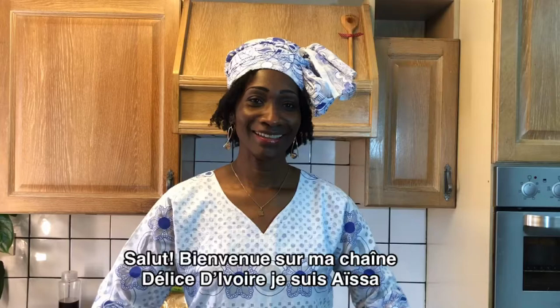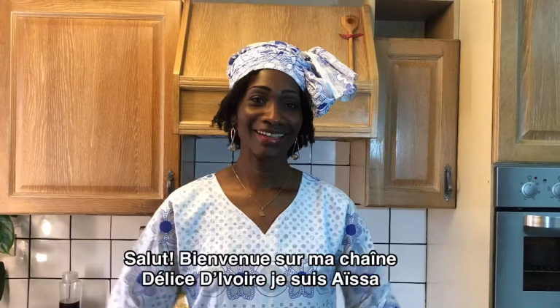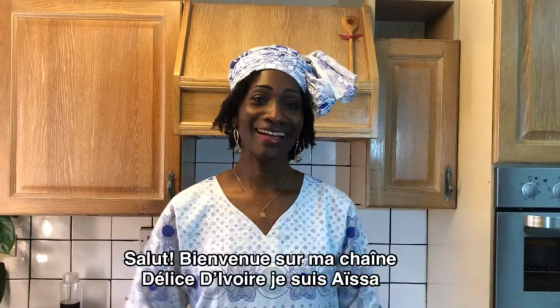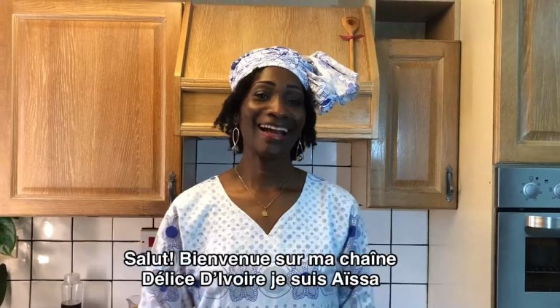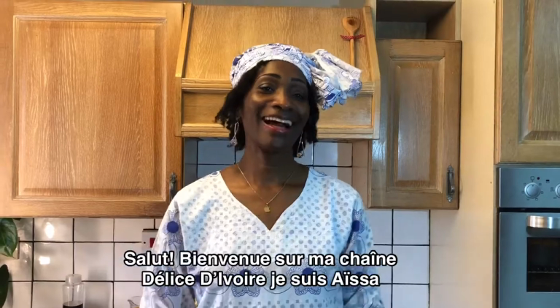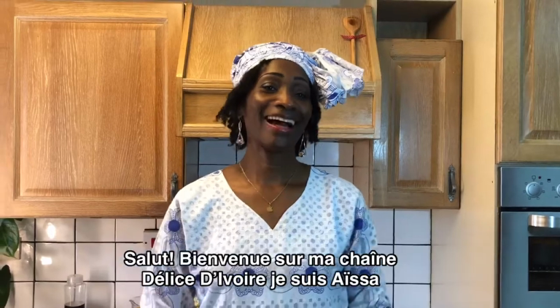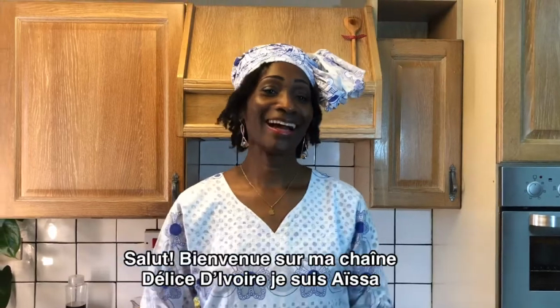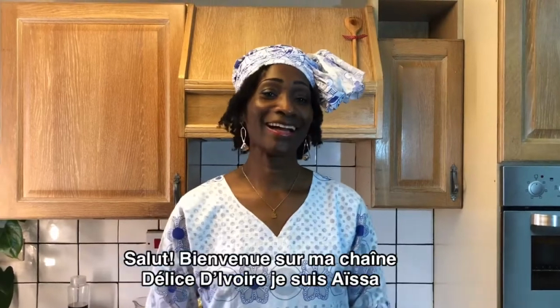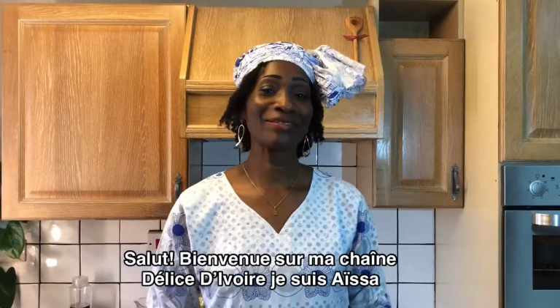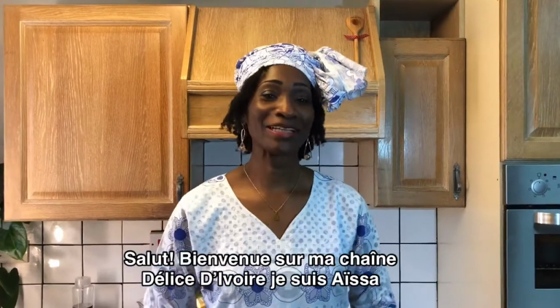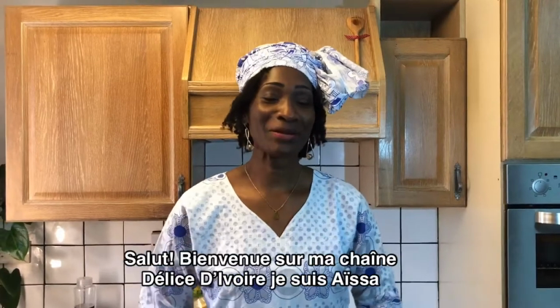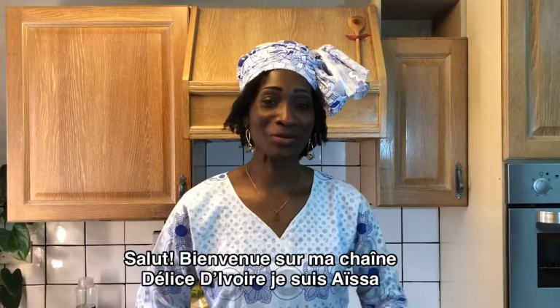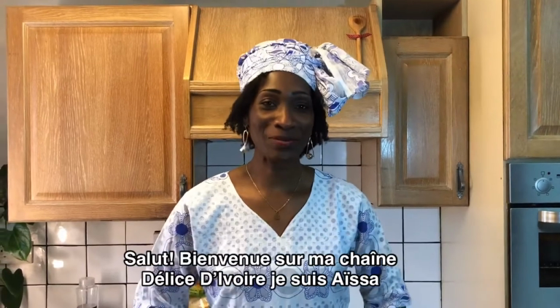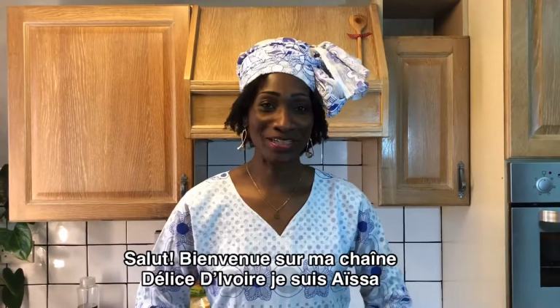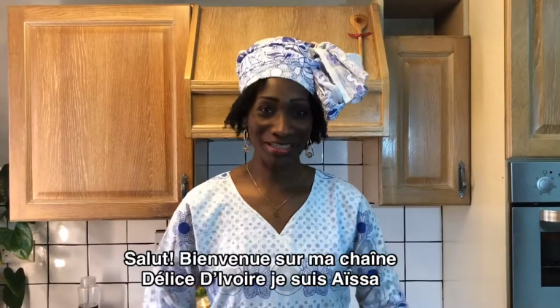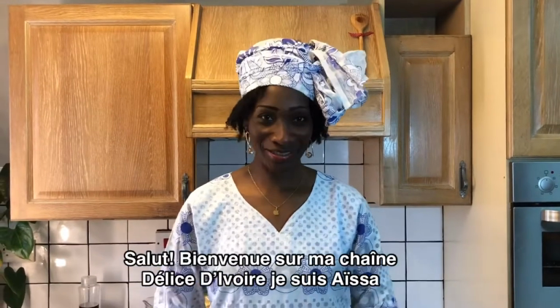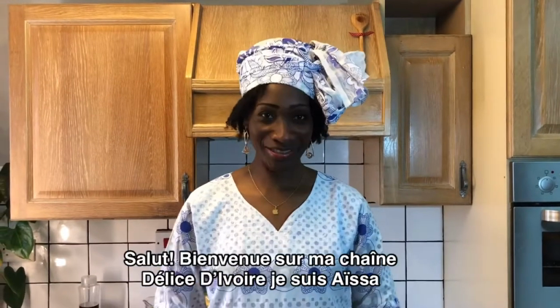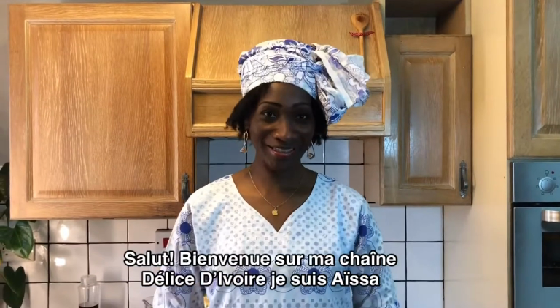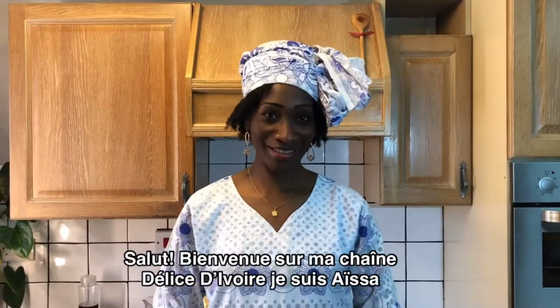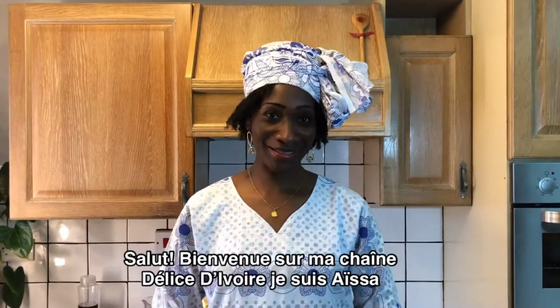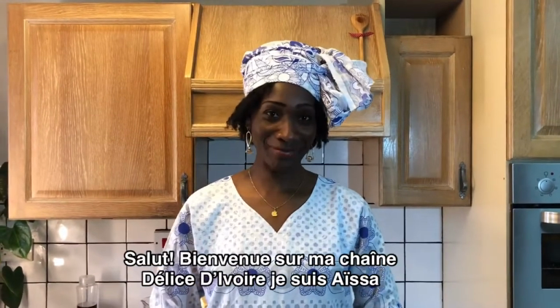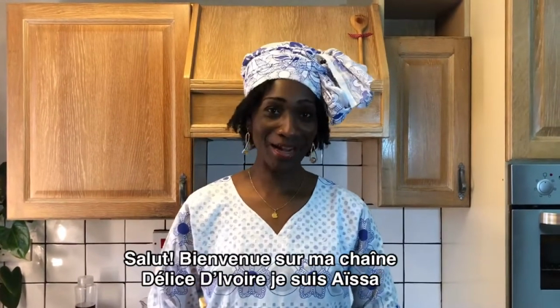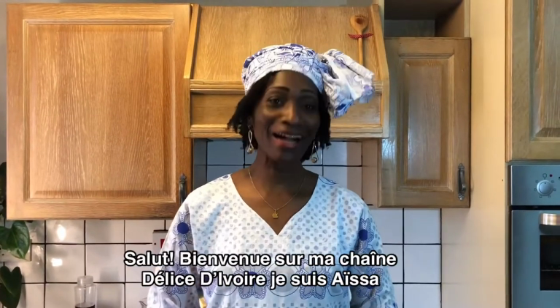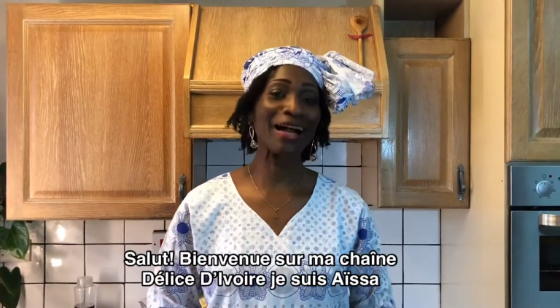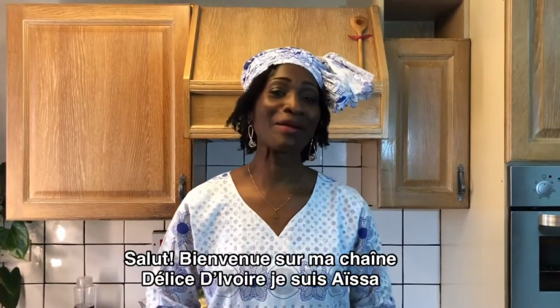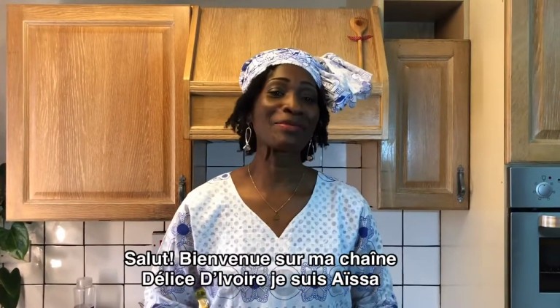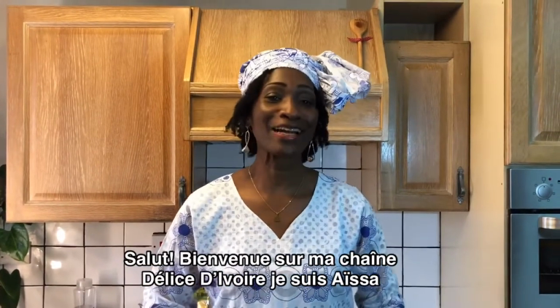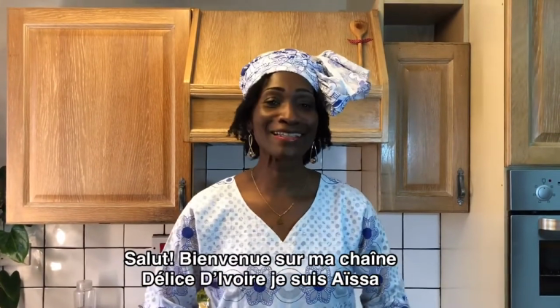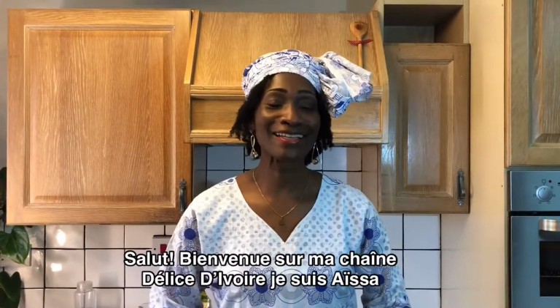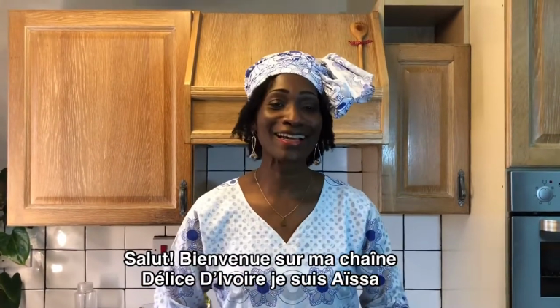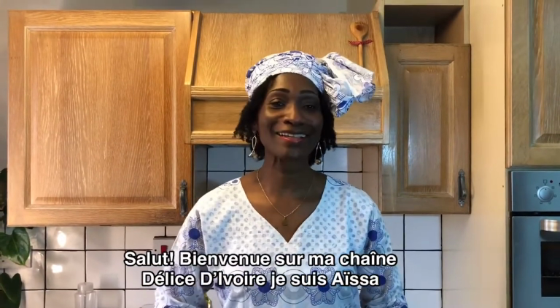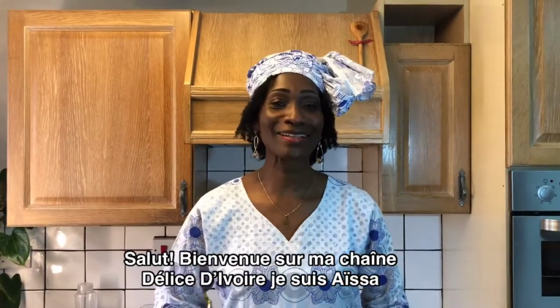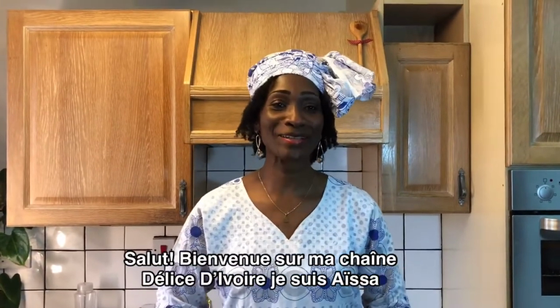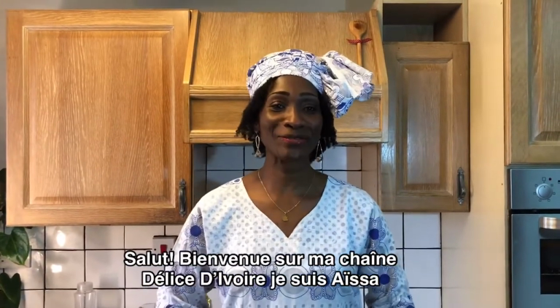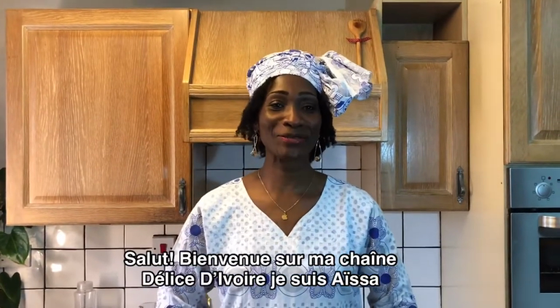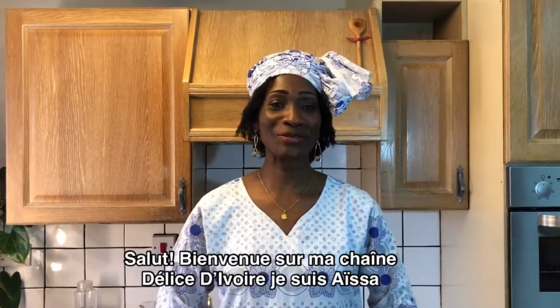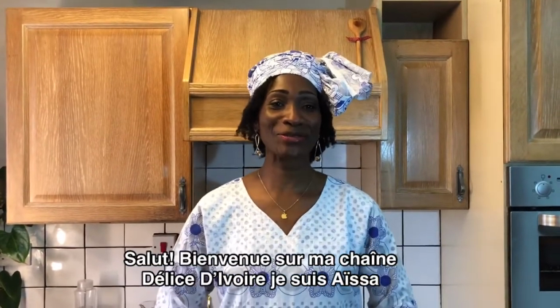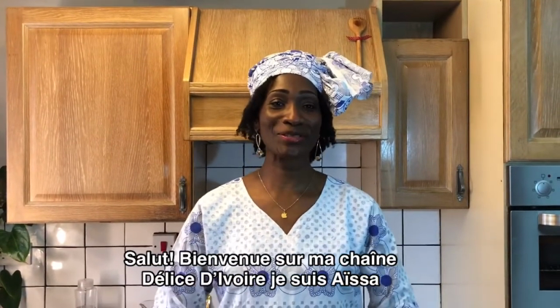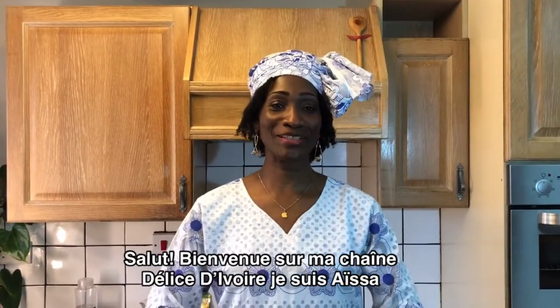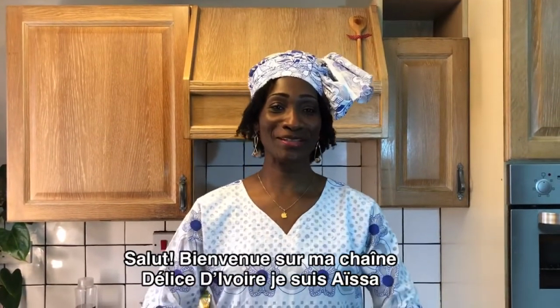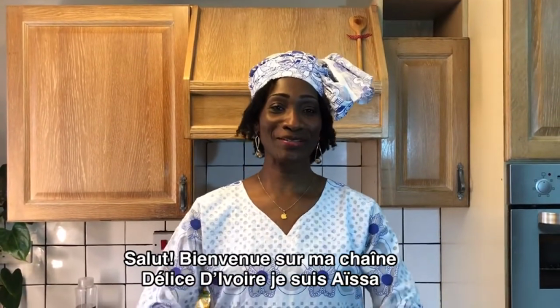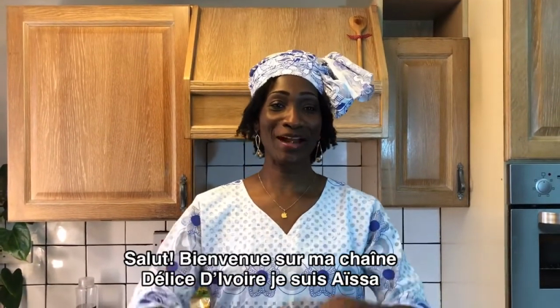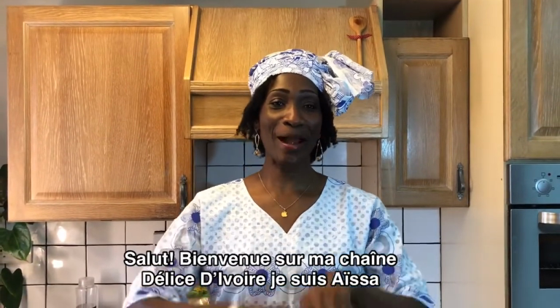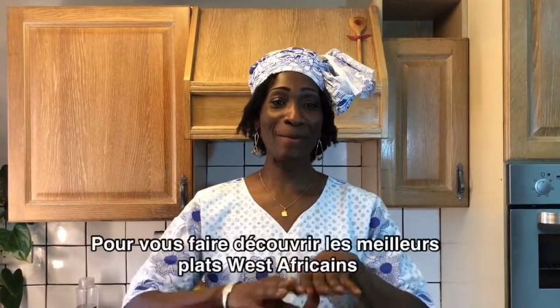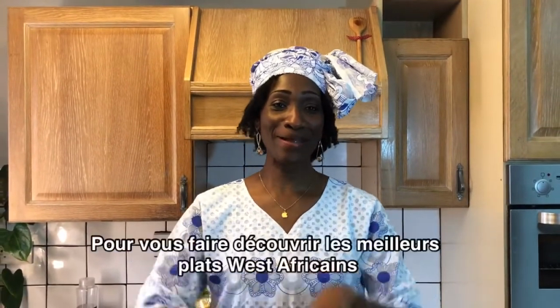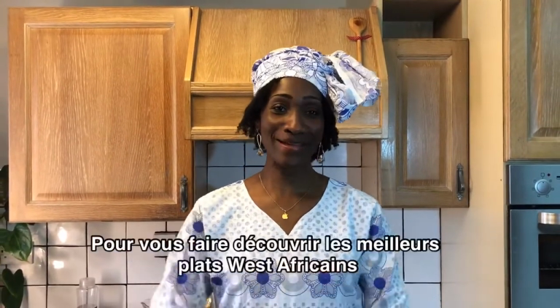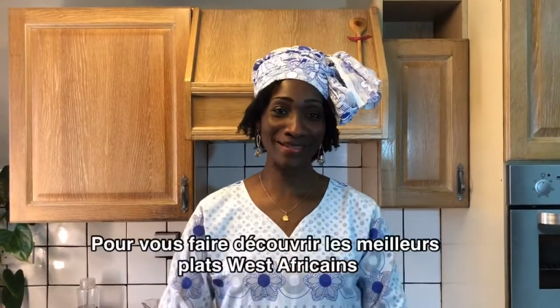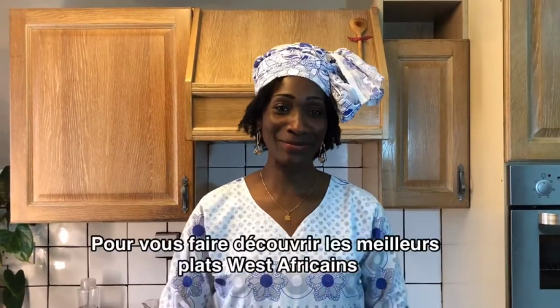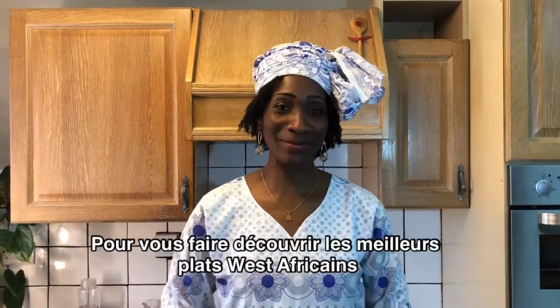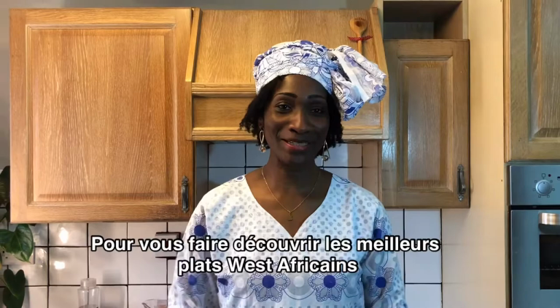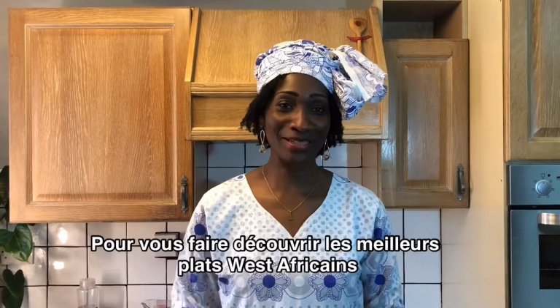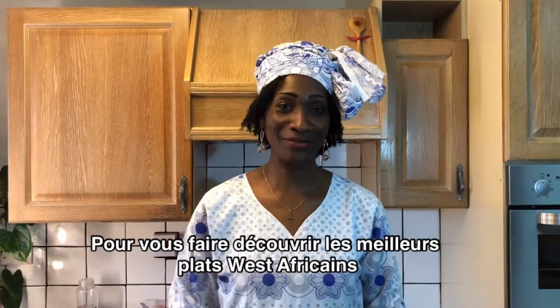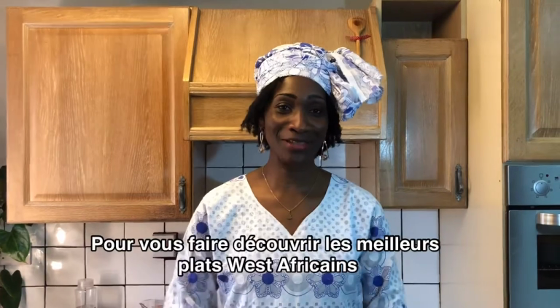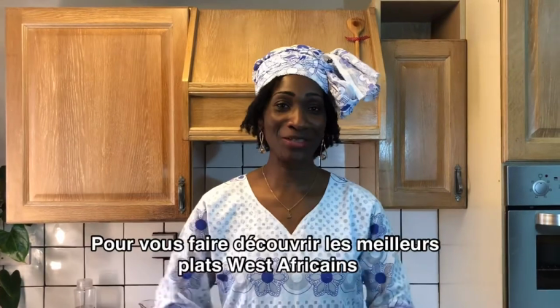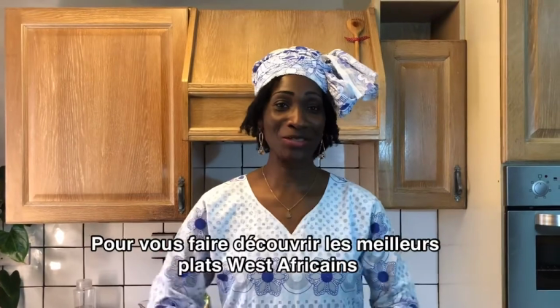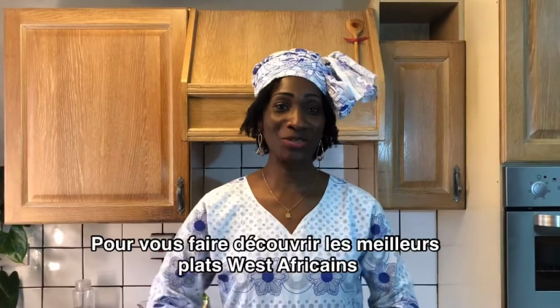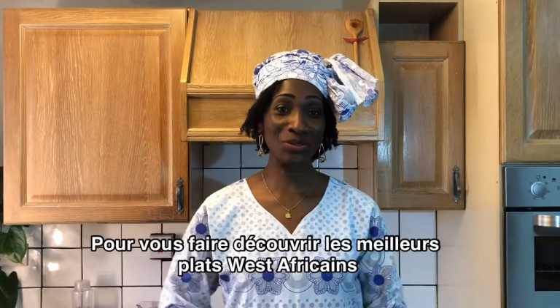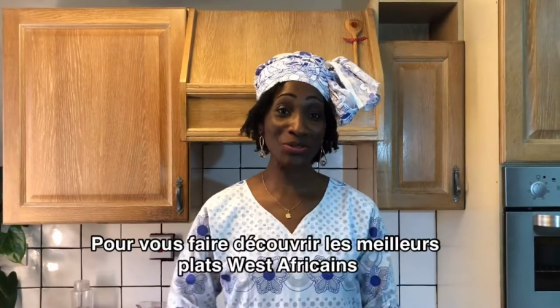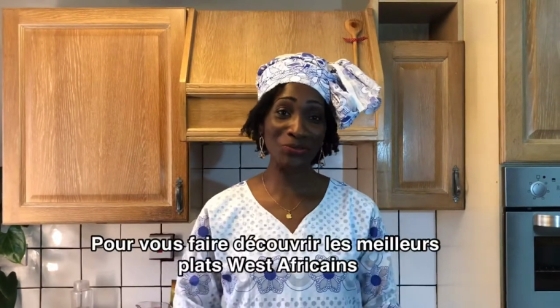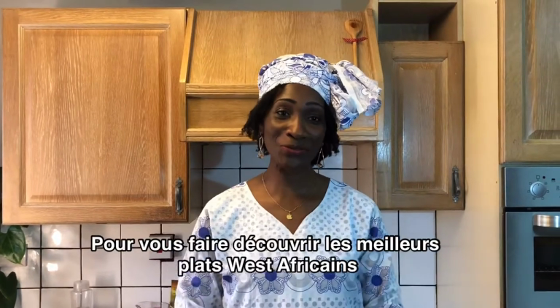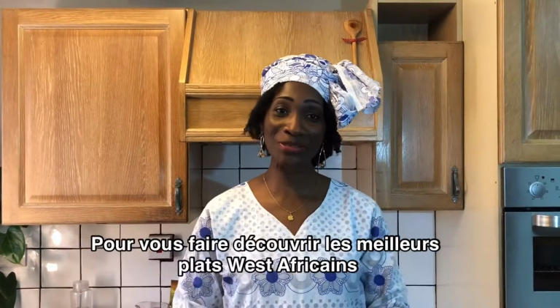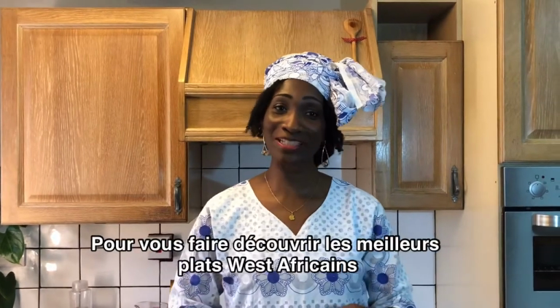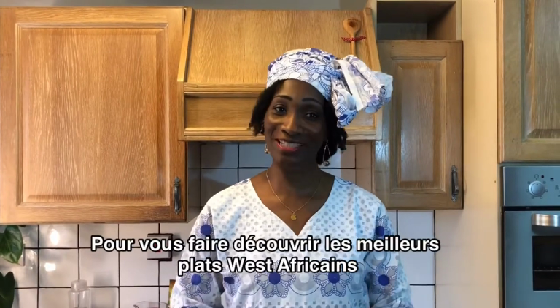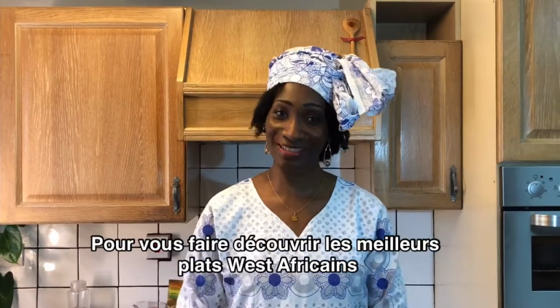Hi, welcome to my channel Delice Divoire. I'm Aysa, here for you to discover amazing West African soul food dishes.